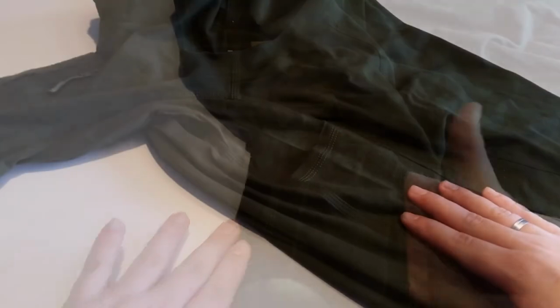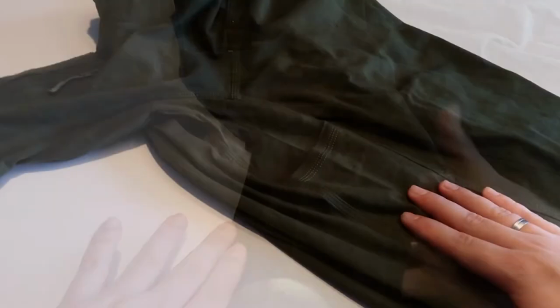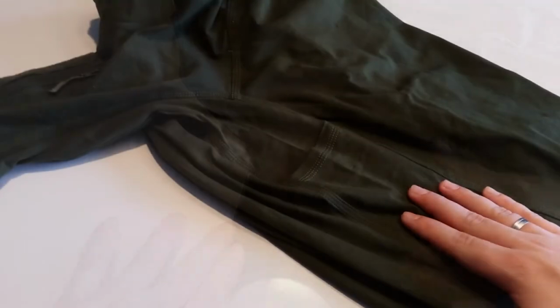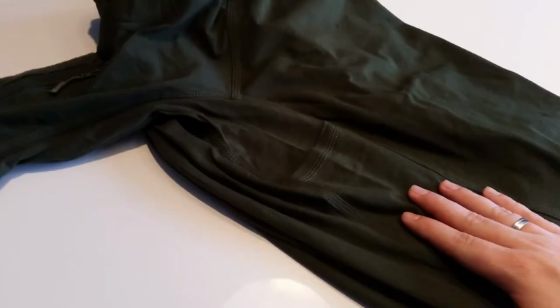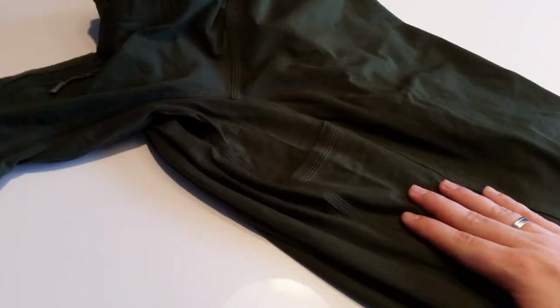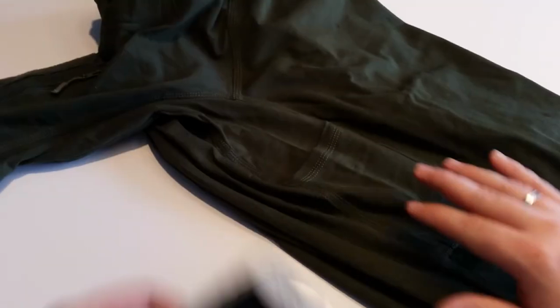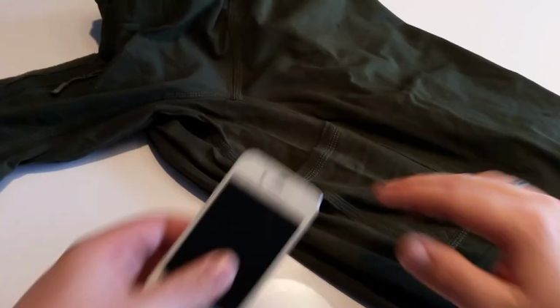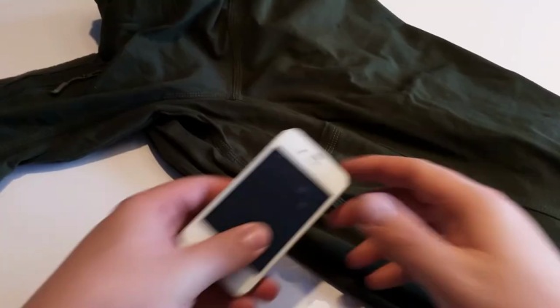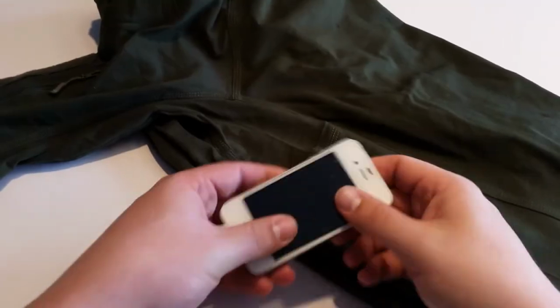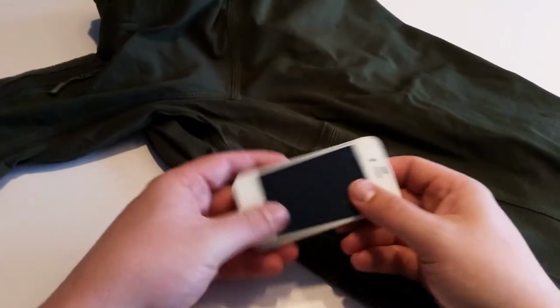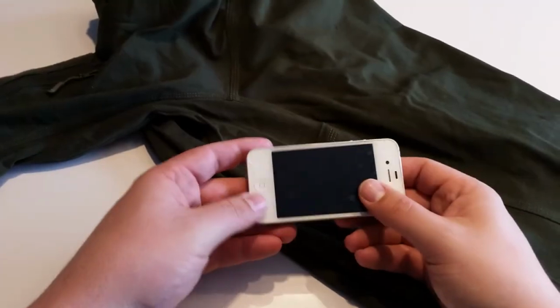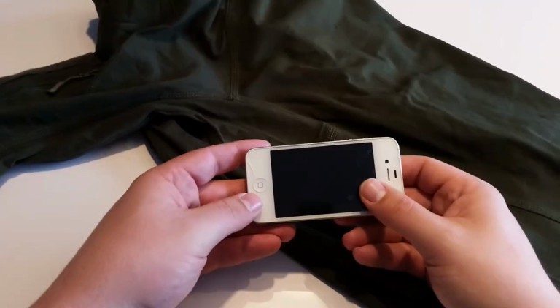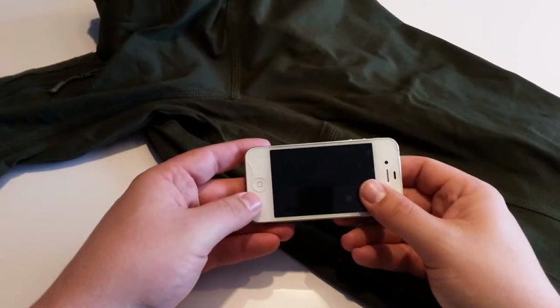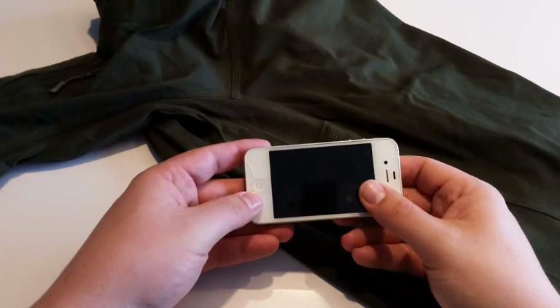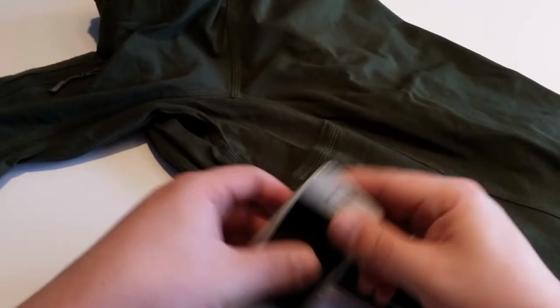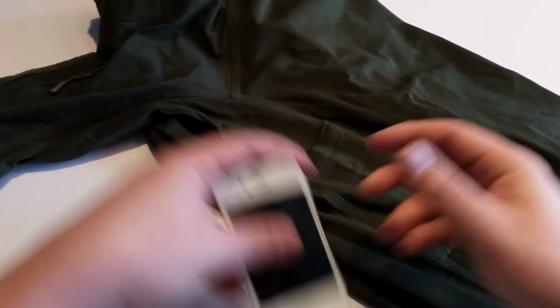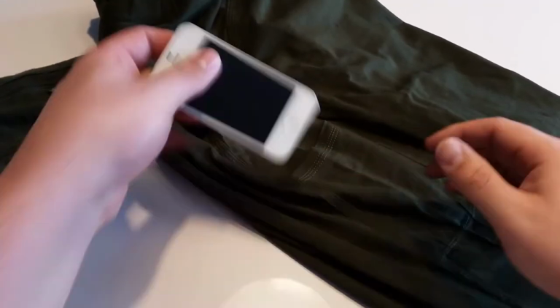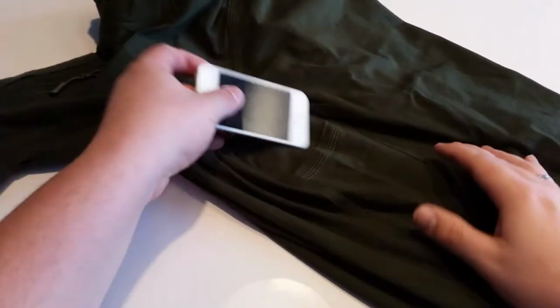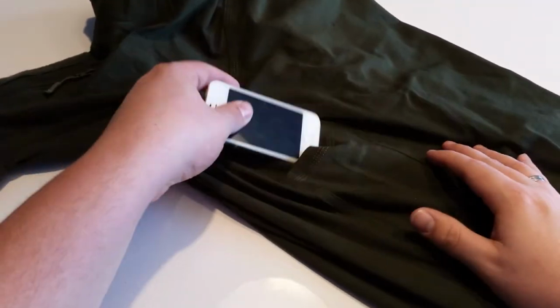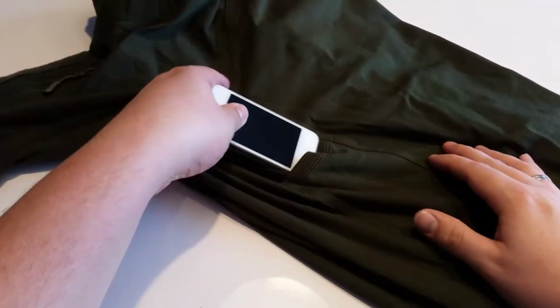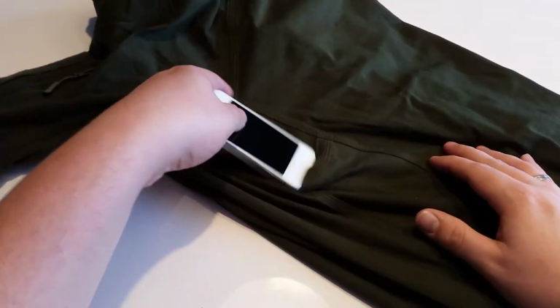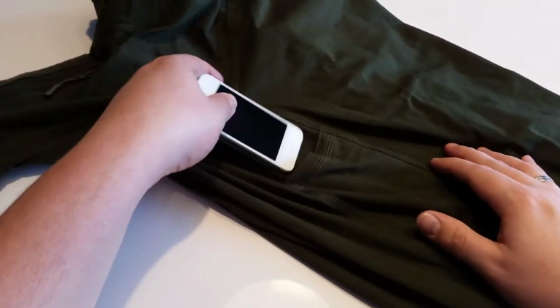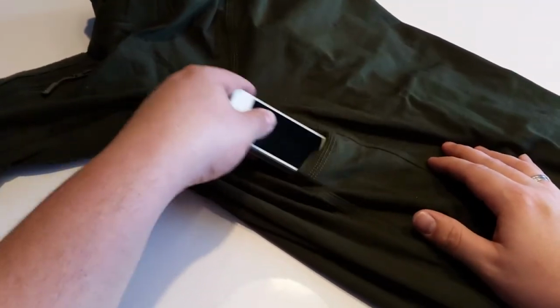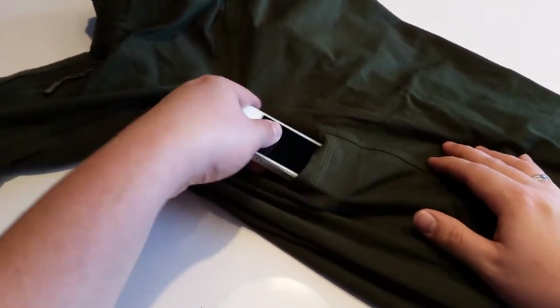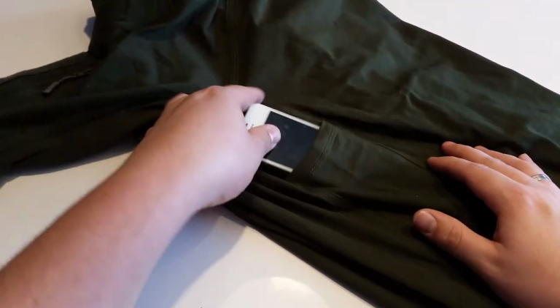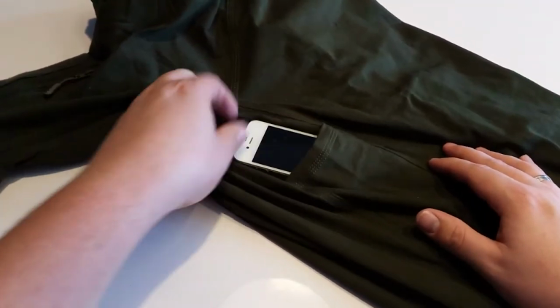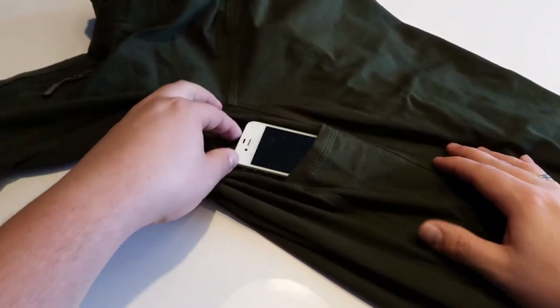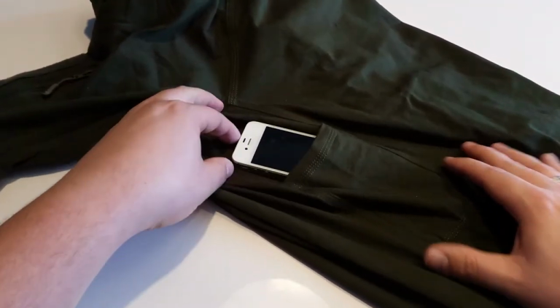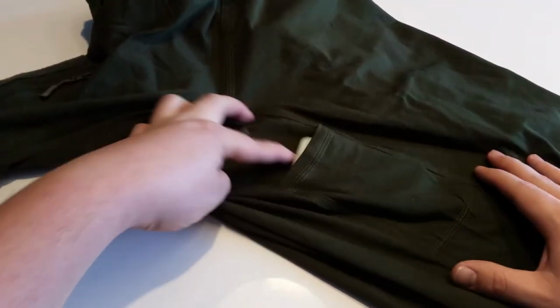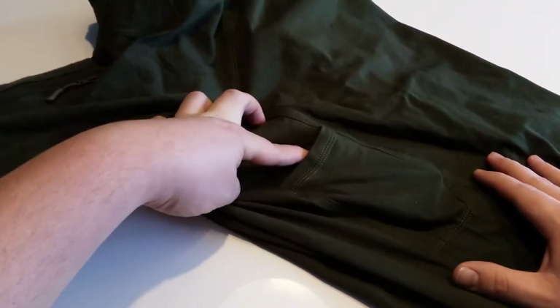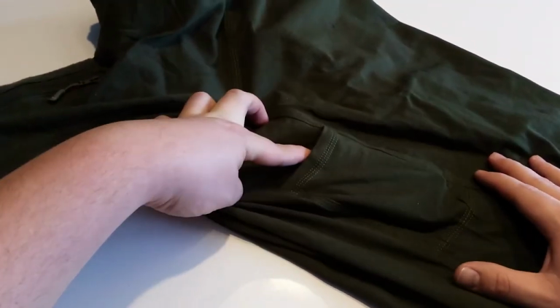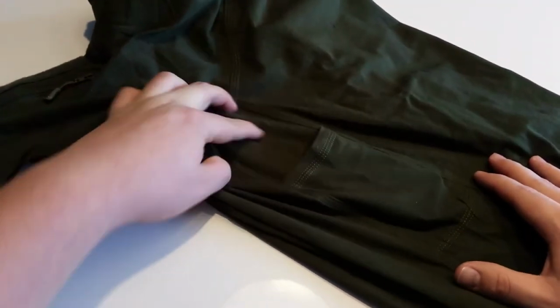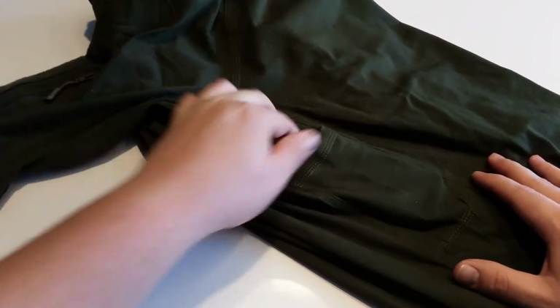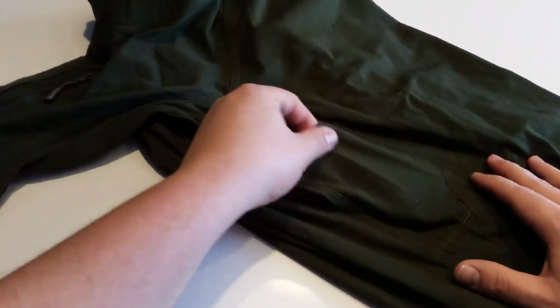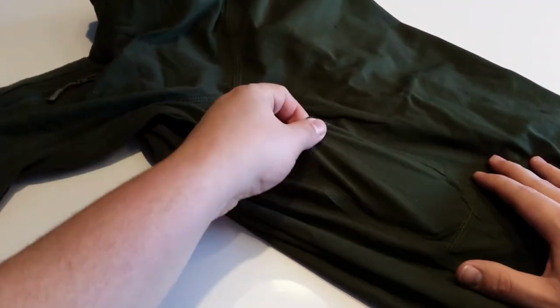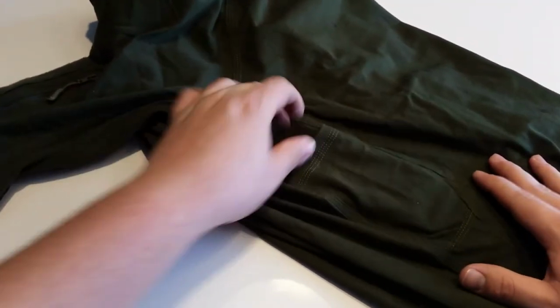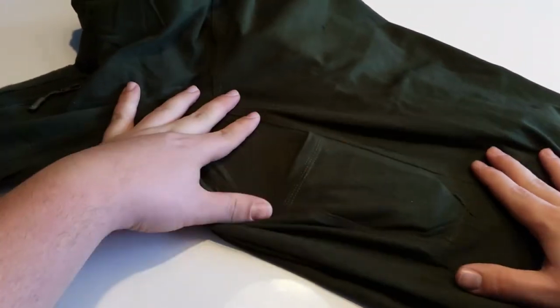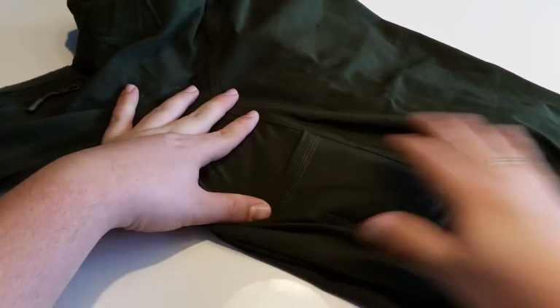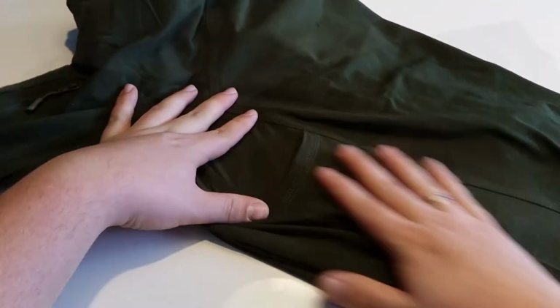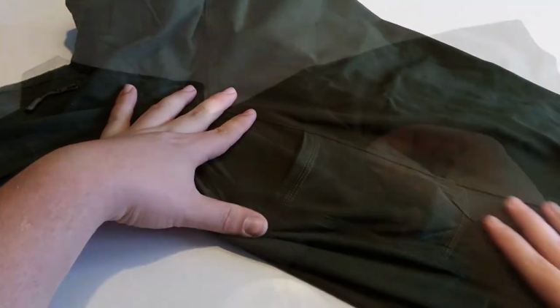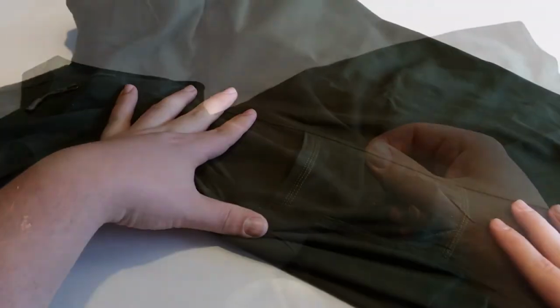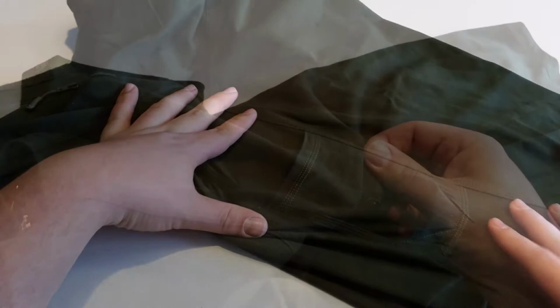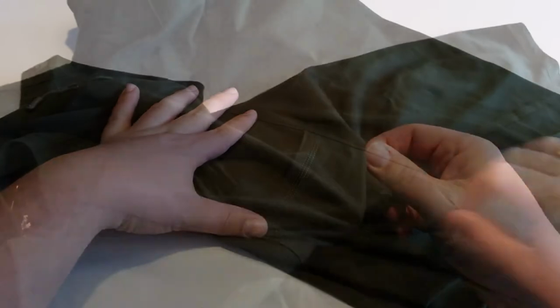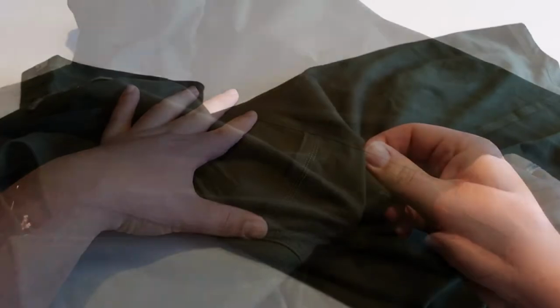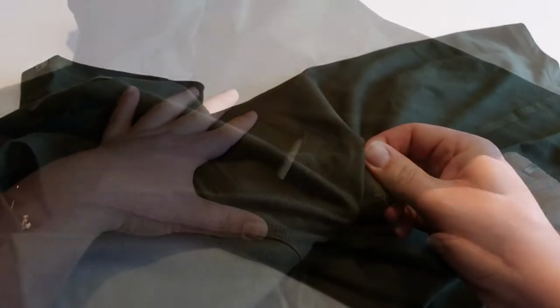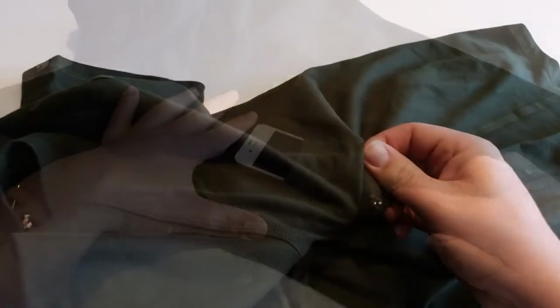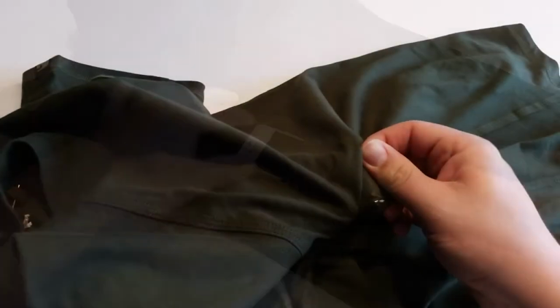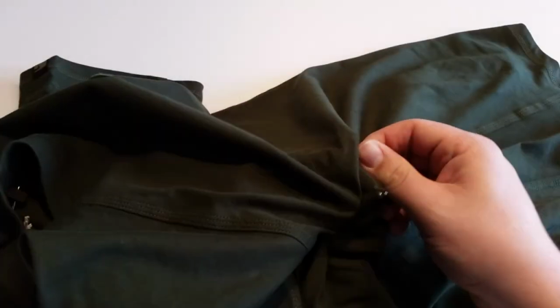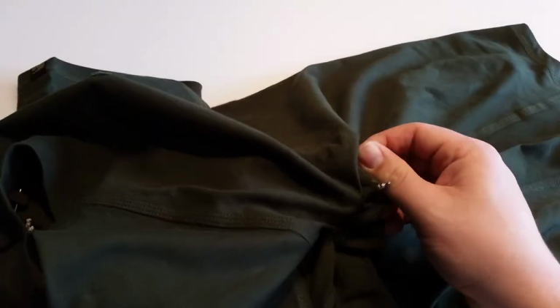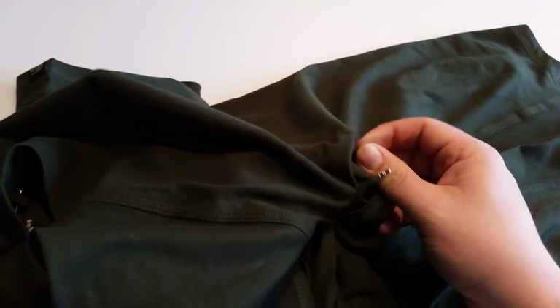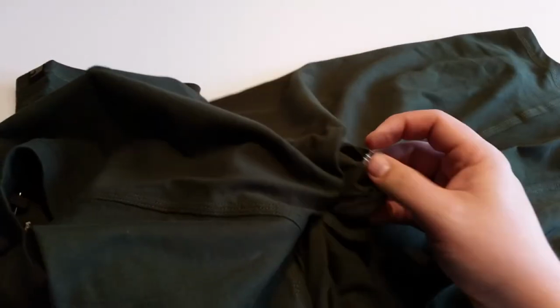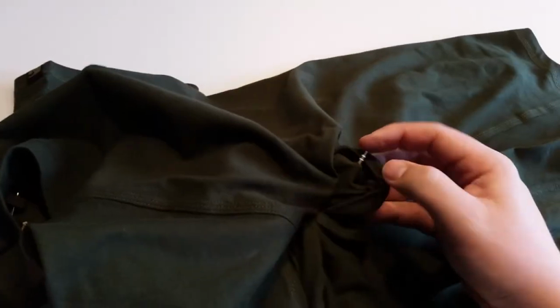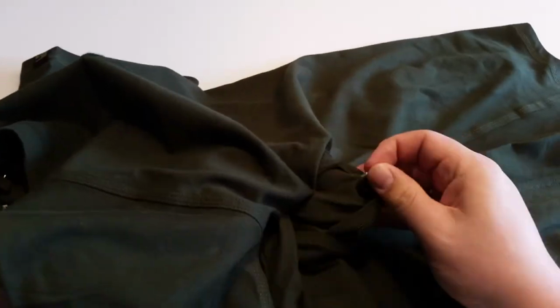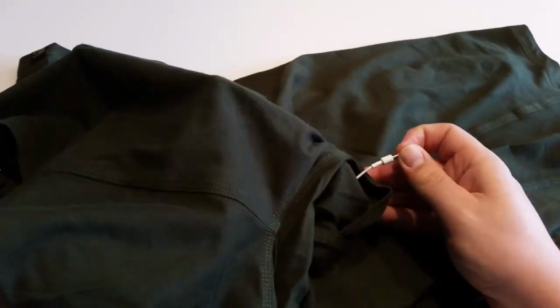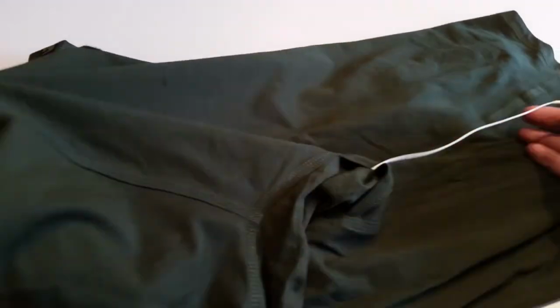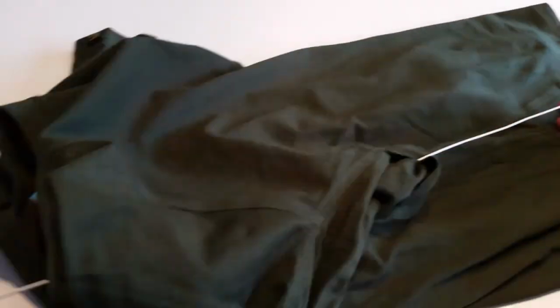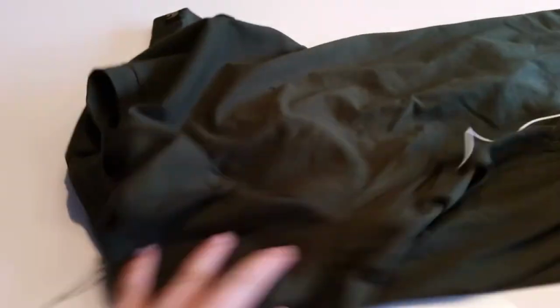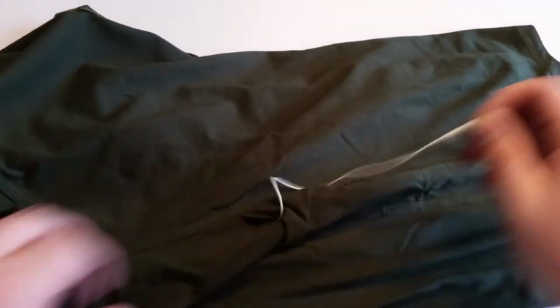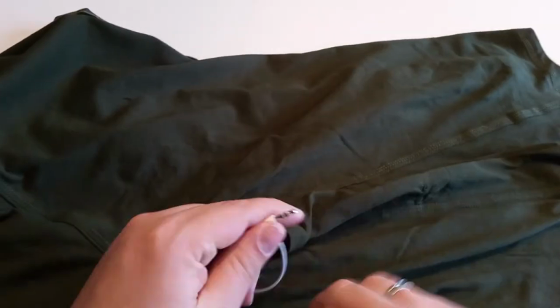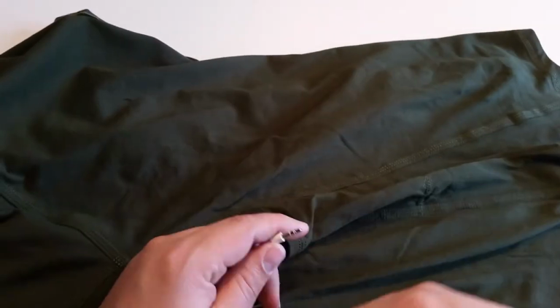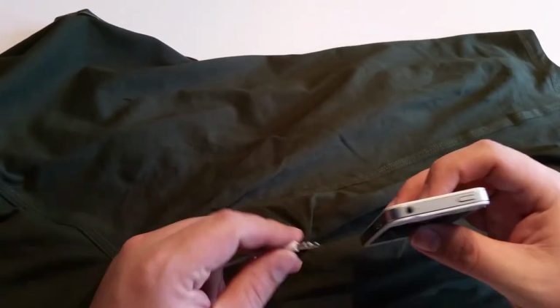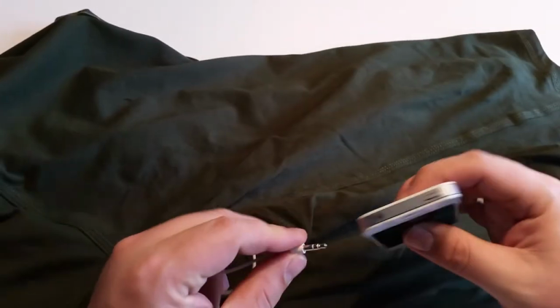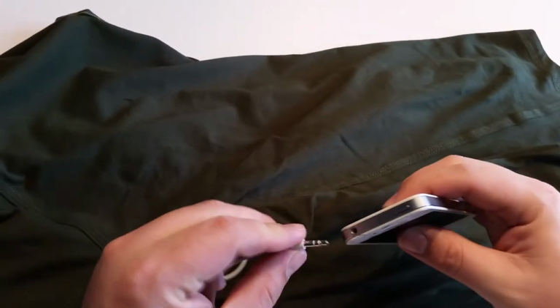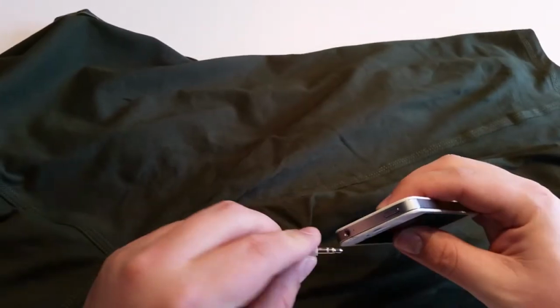Underneath both arms are hidden pockets where you can carry a mobile phone. They even have an internal cable outlet for a hands-free headset.